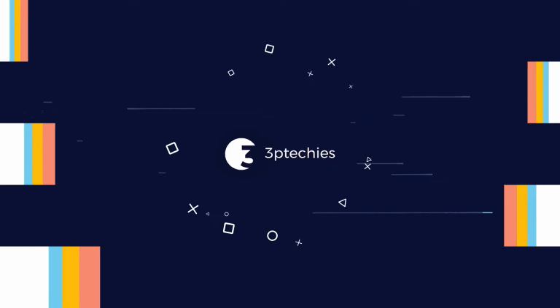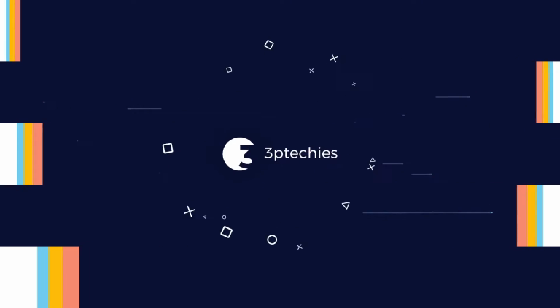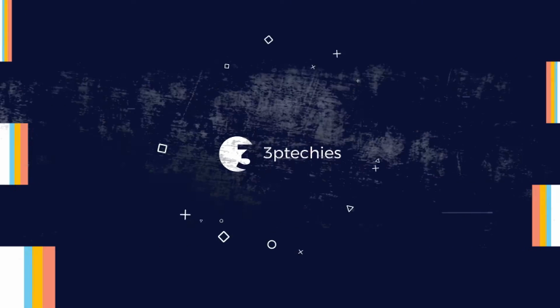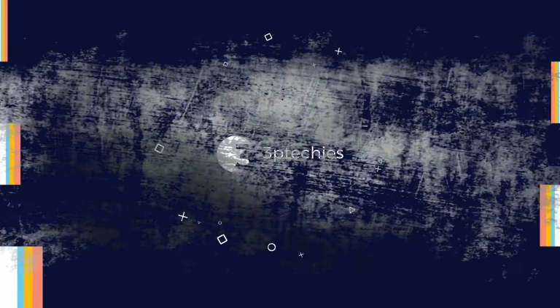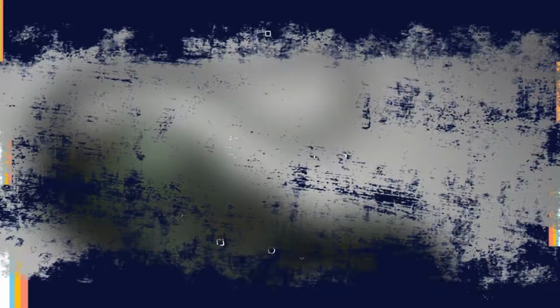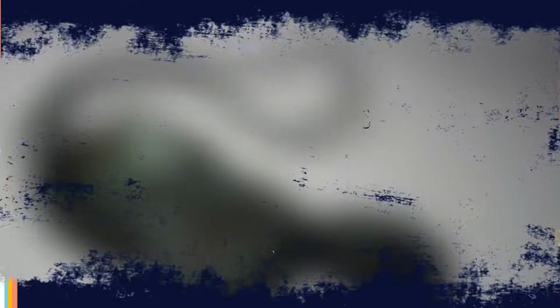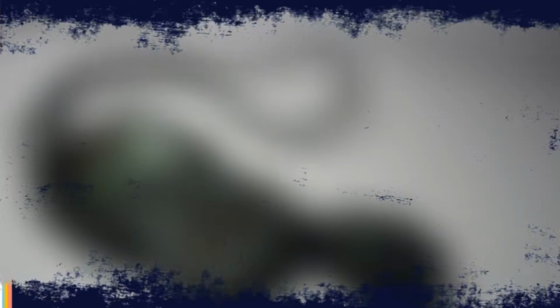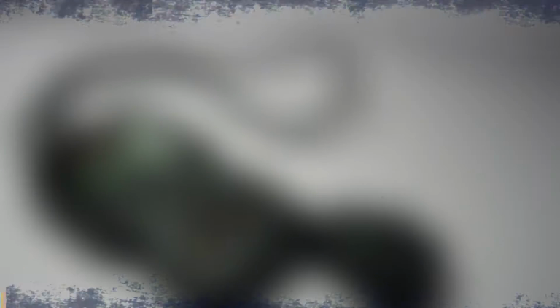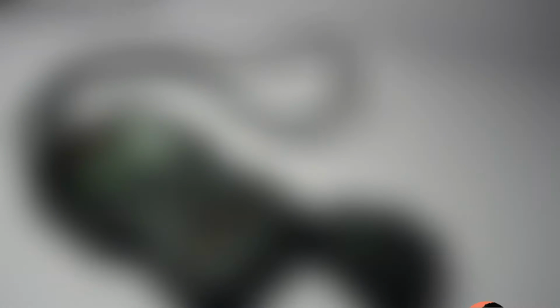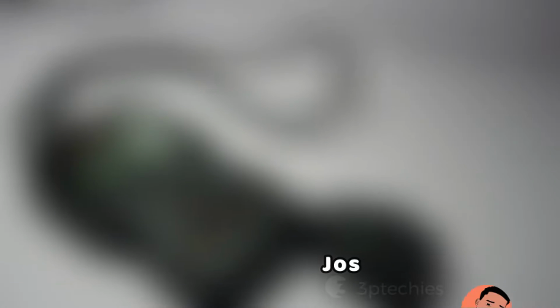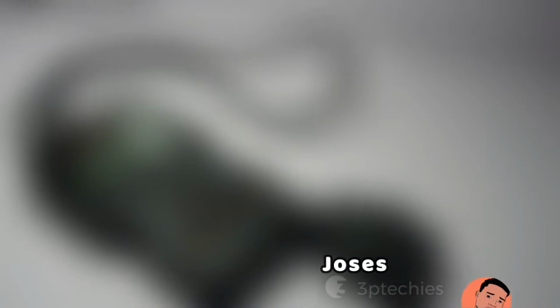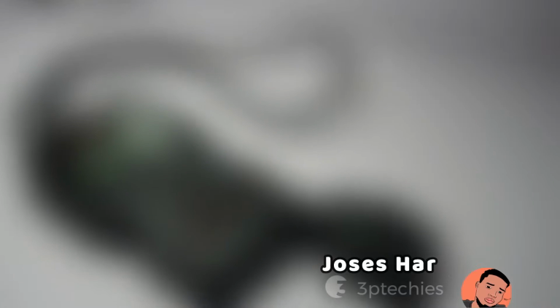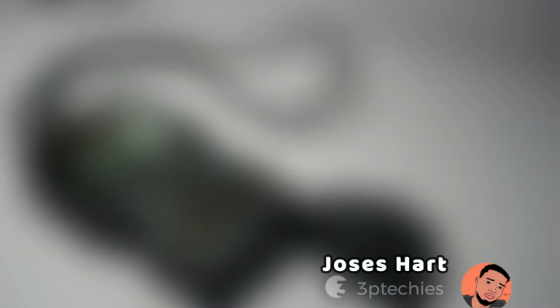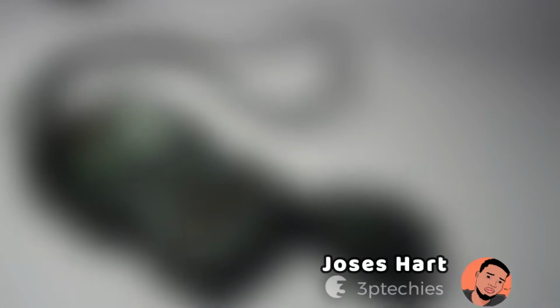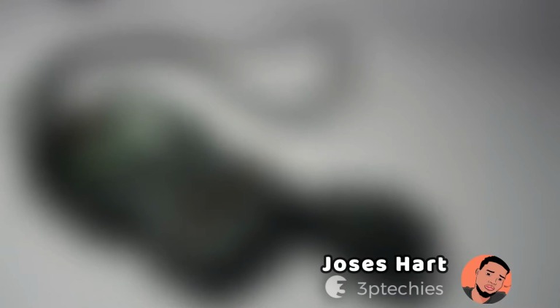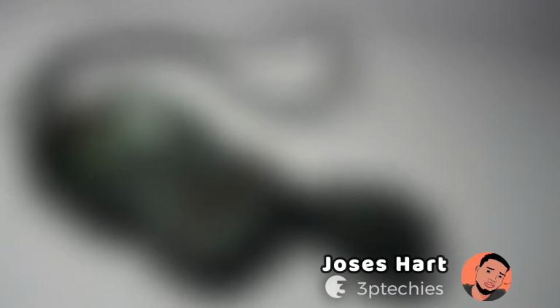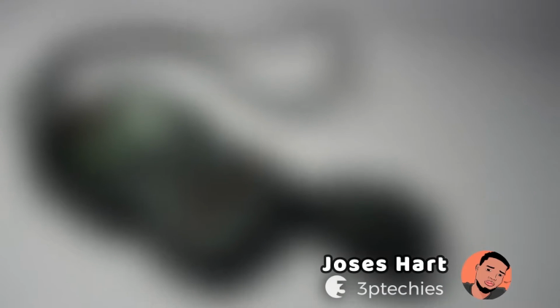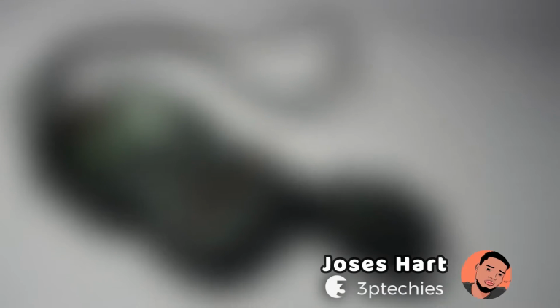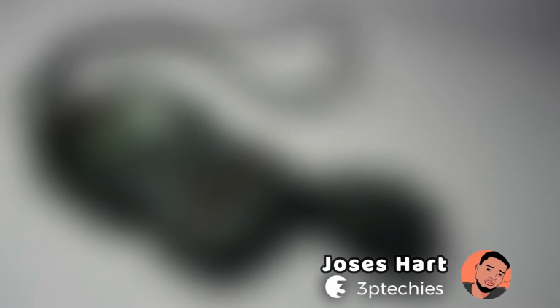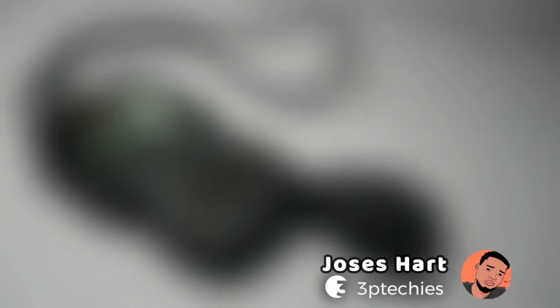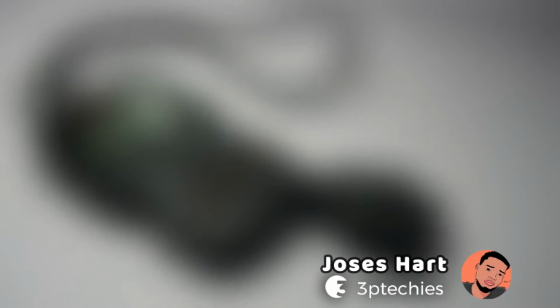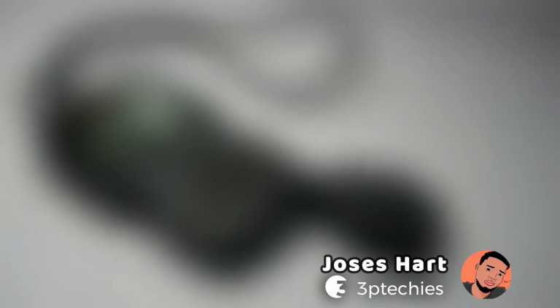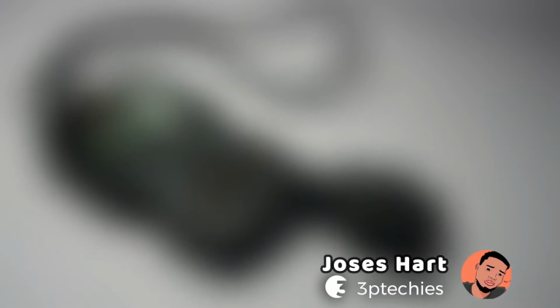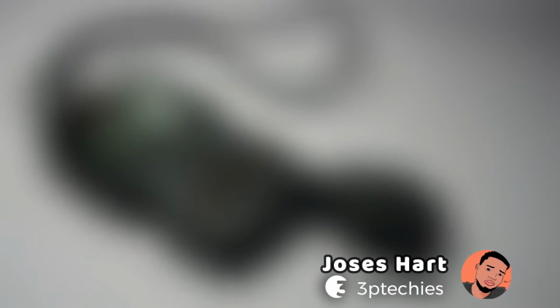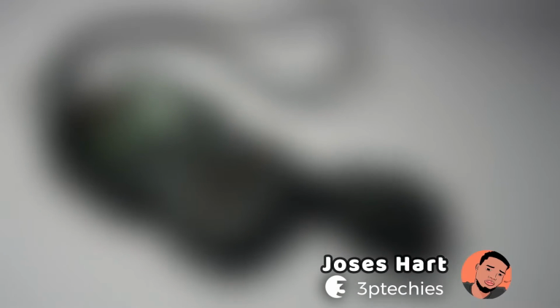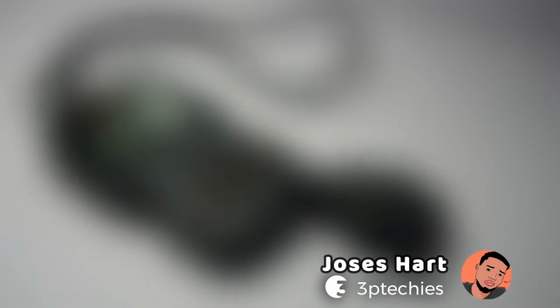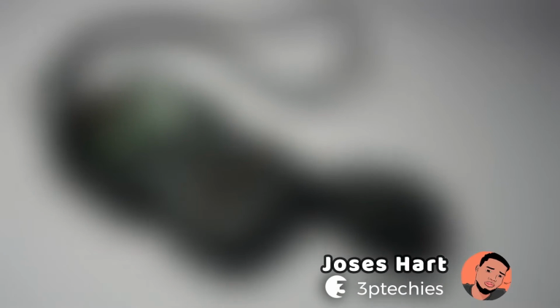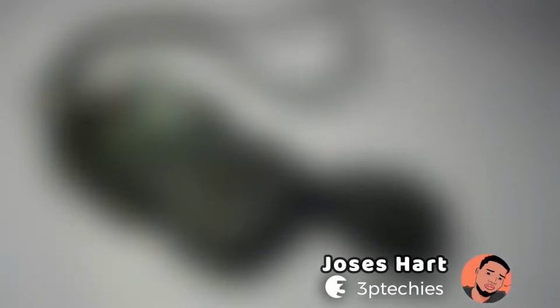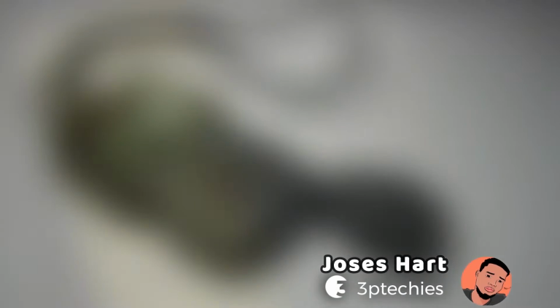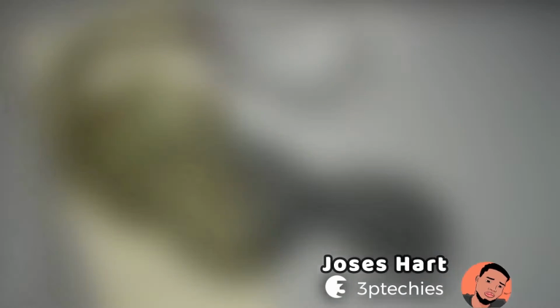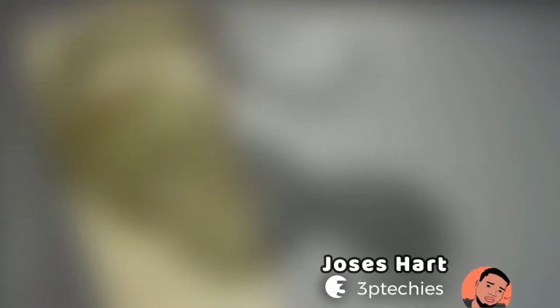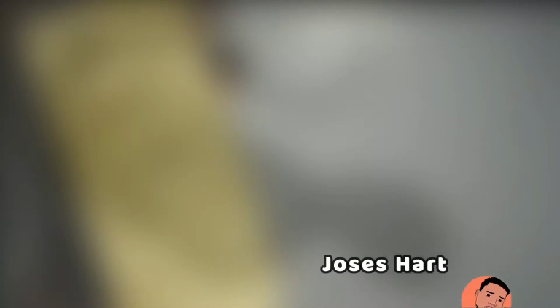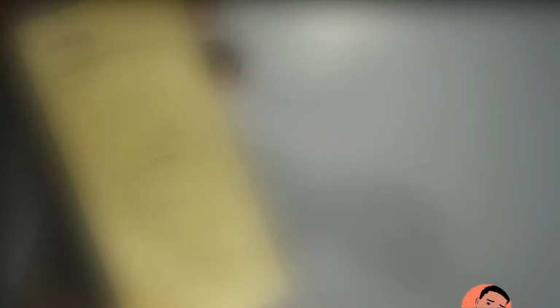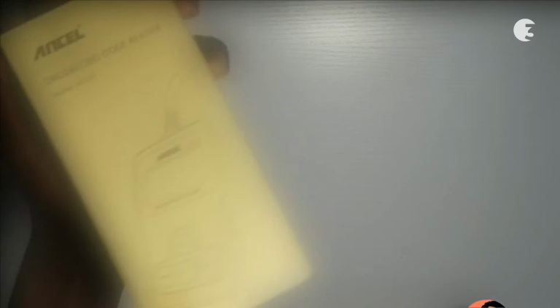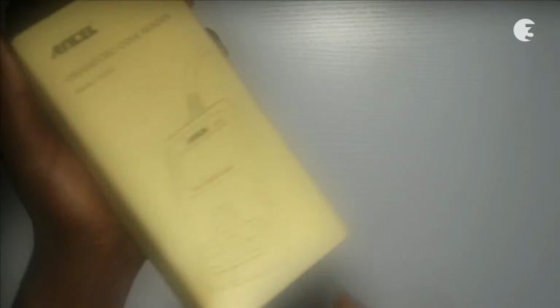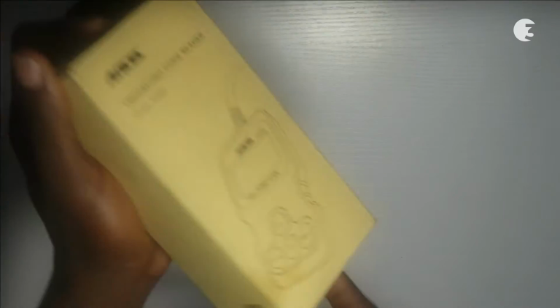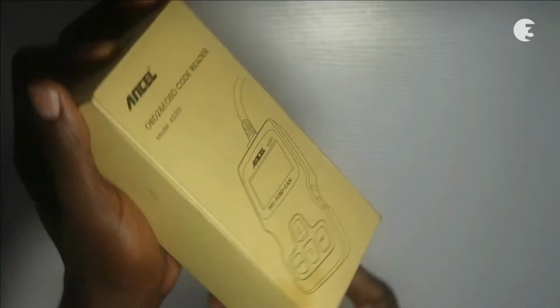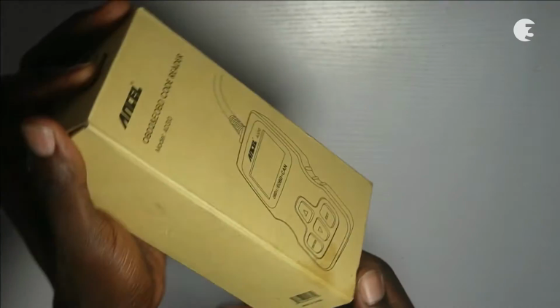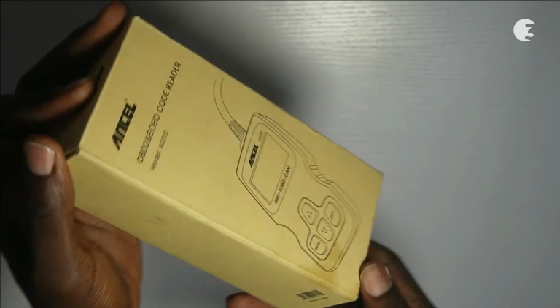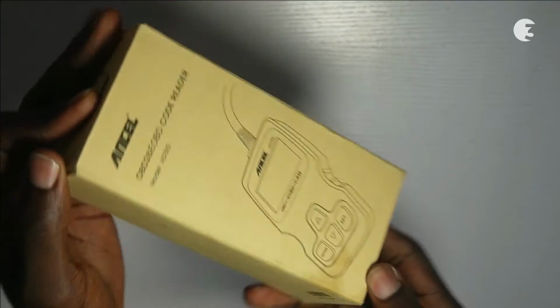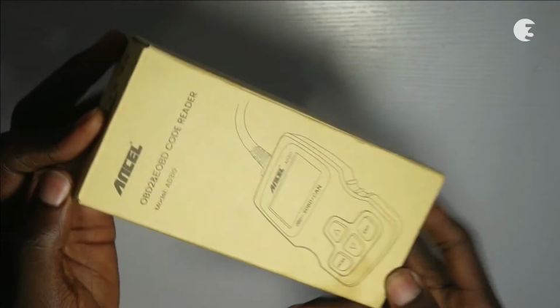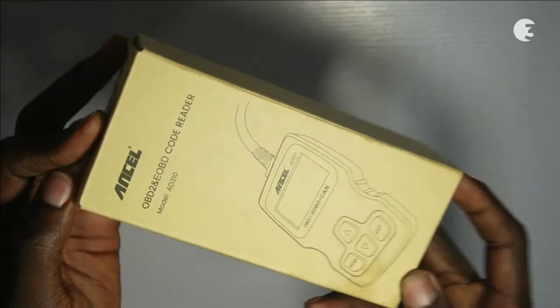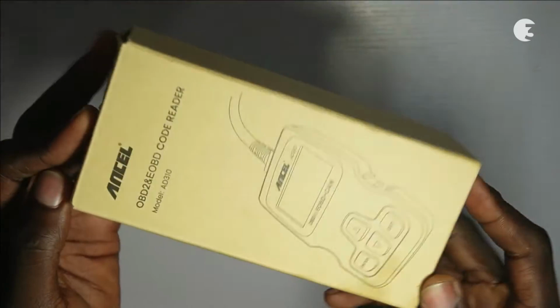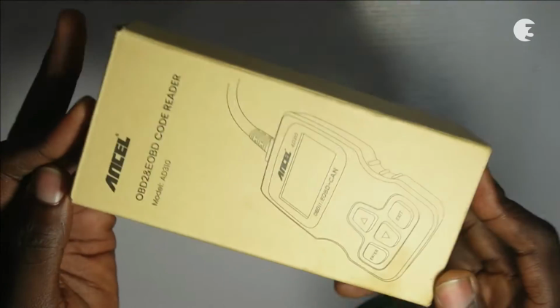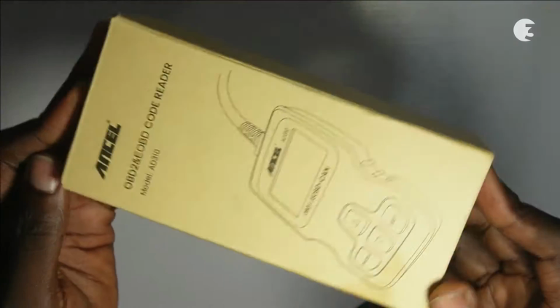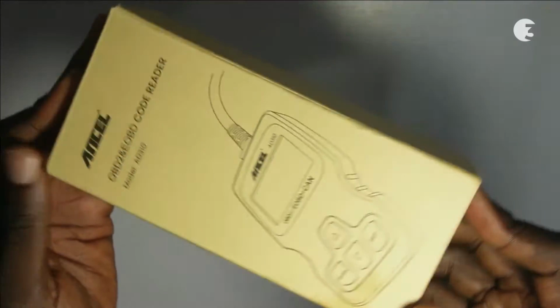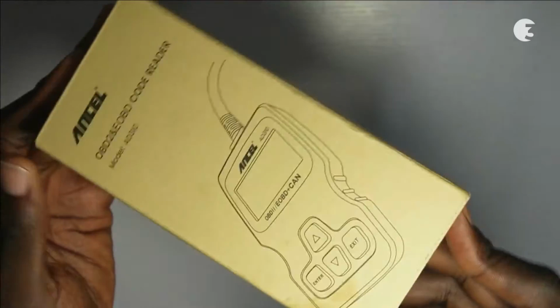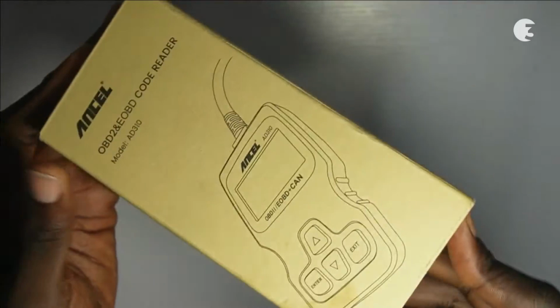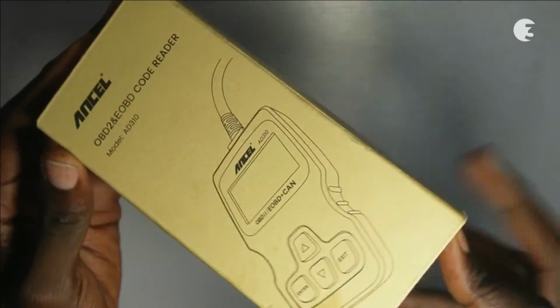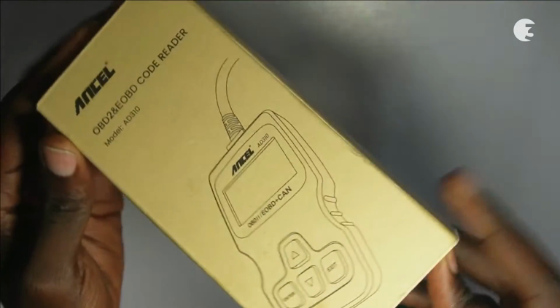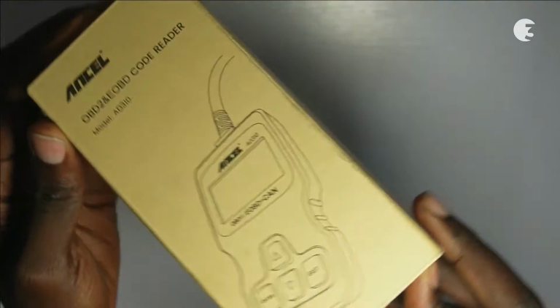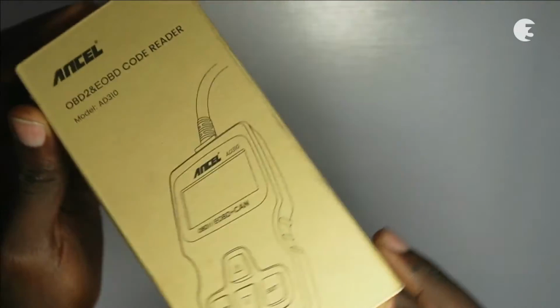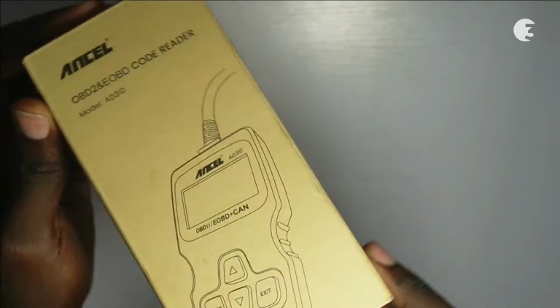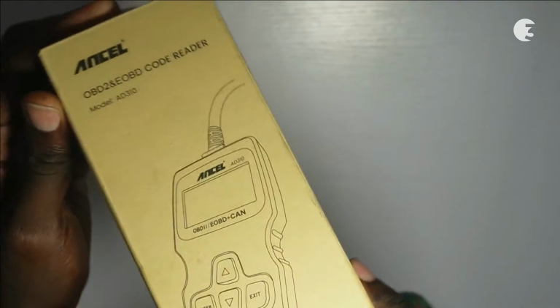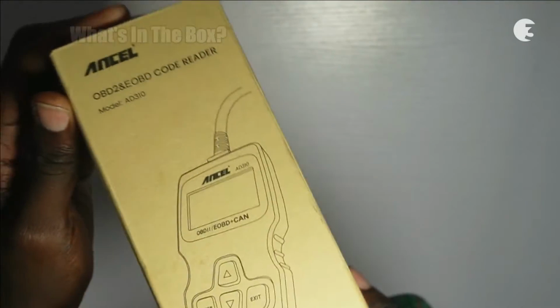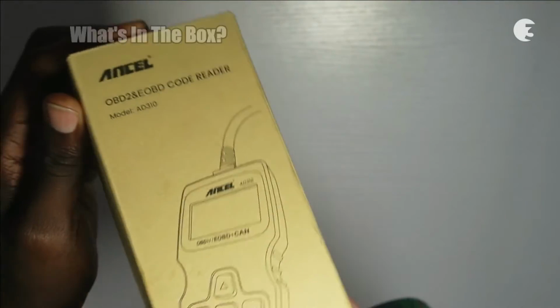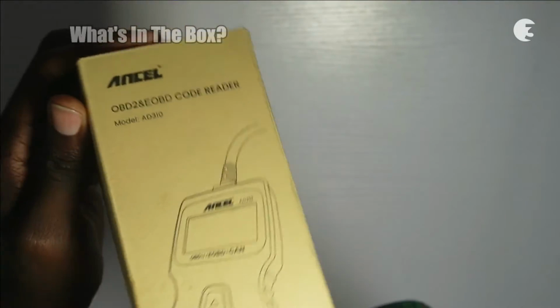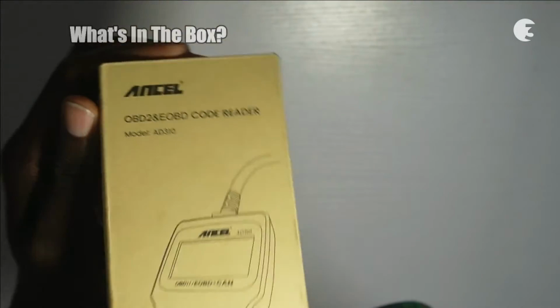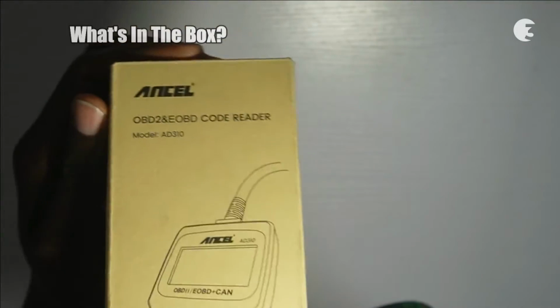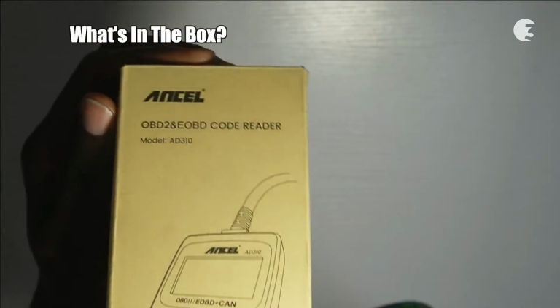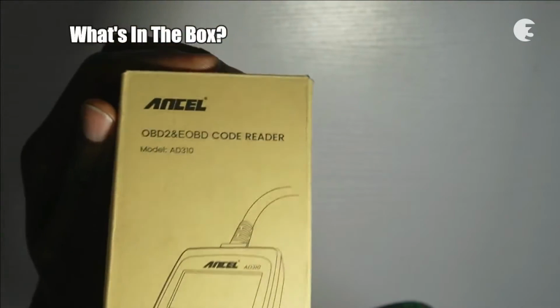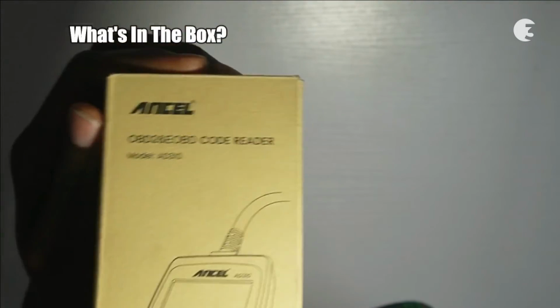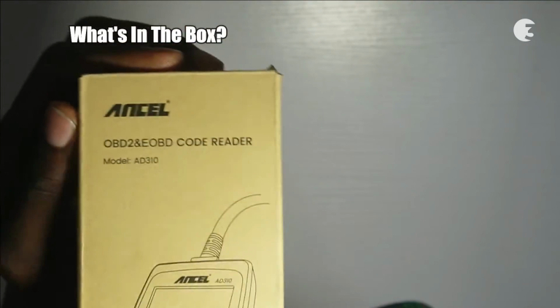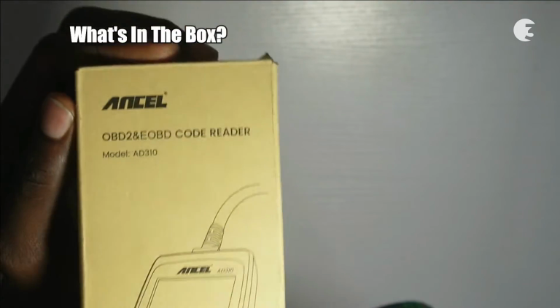Hey guys, Joseph Hart here. Before we dive into the features, let's check out what comes in the box.